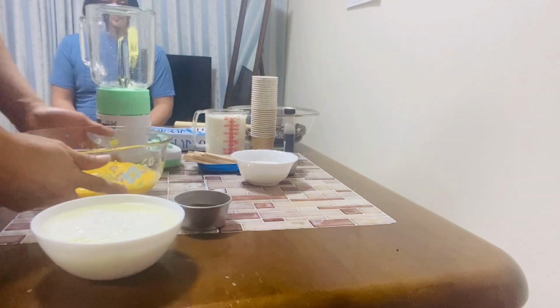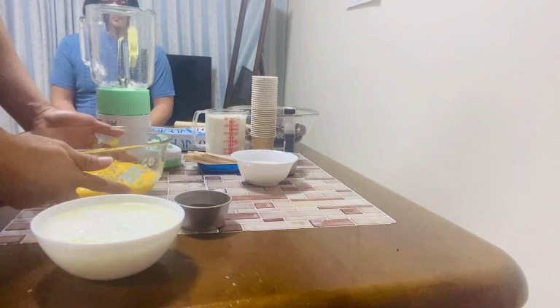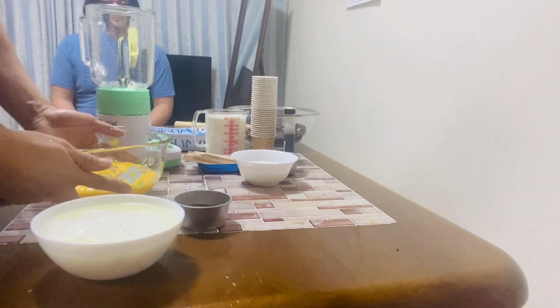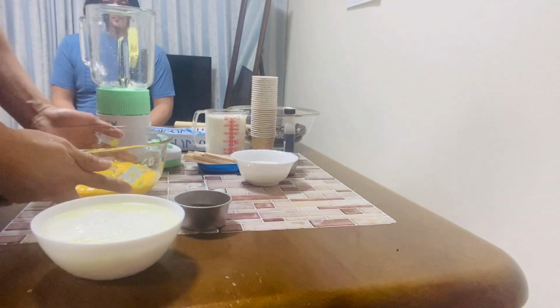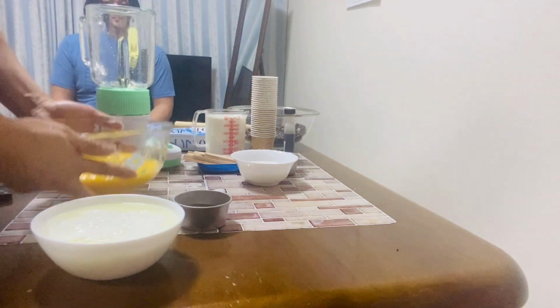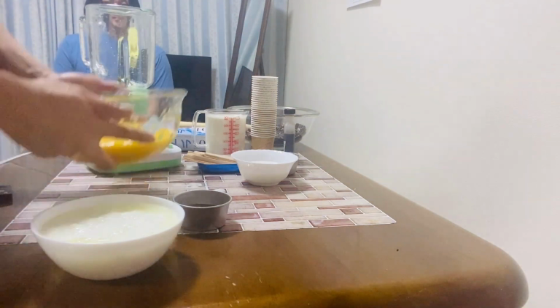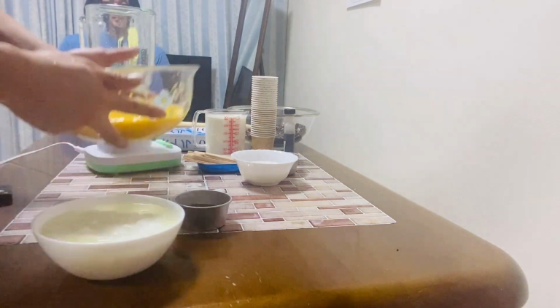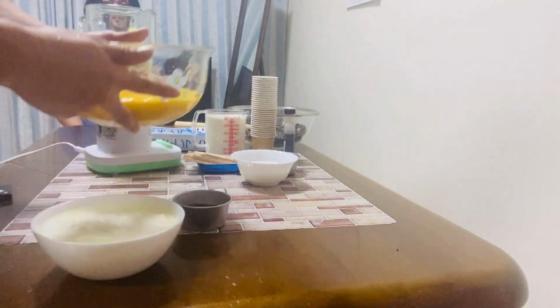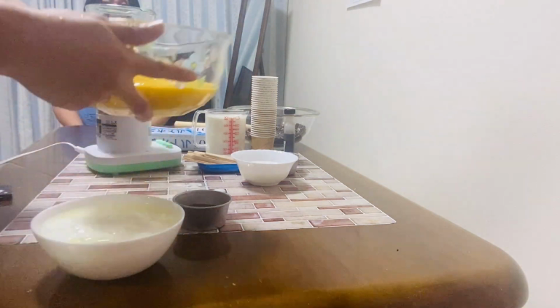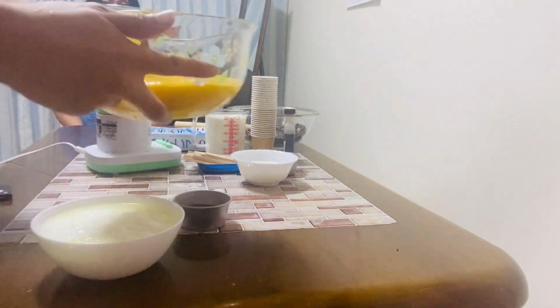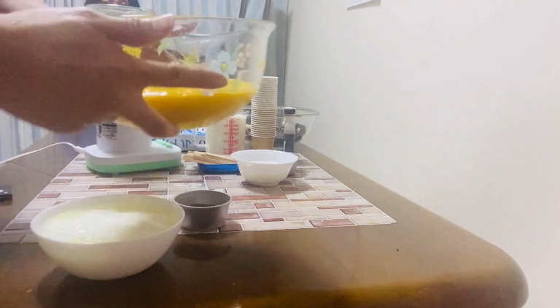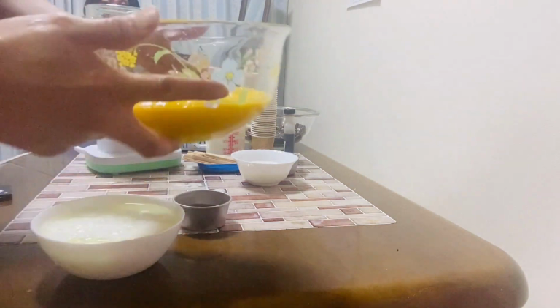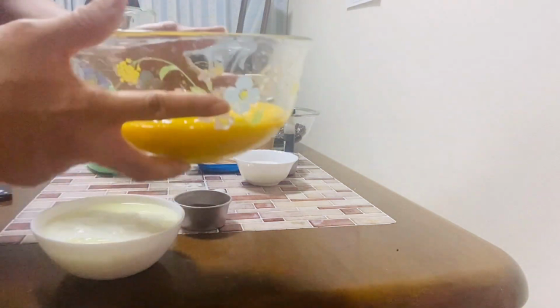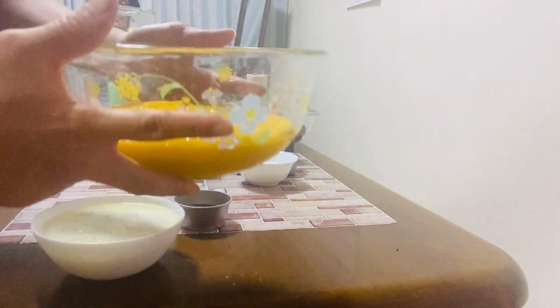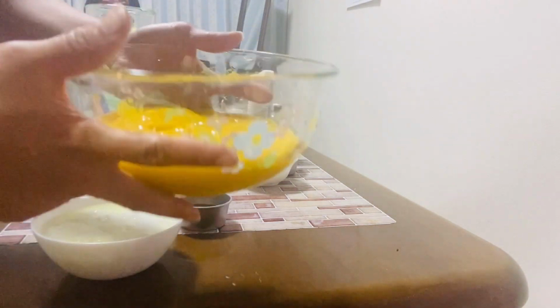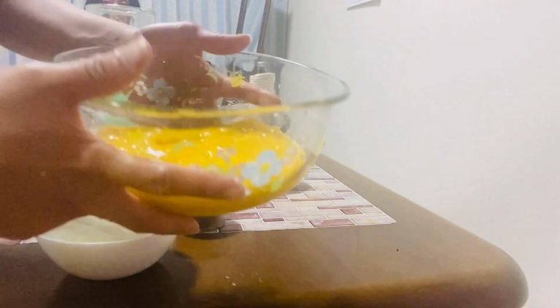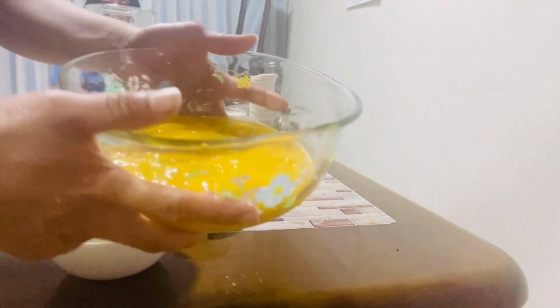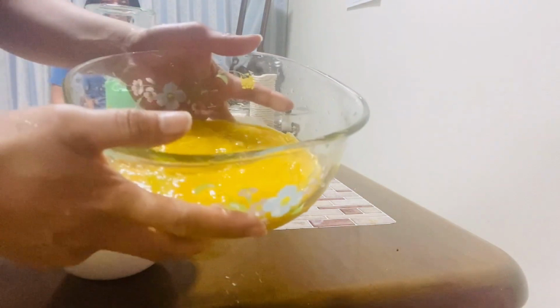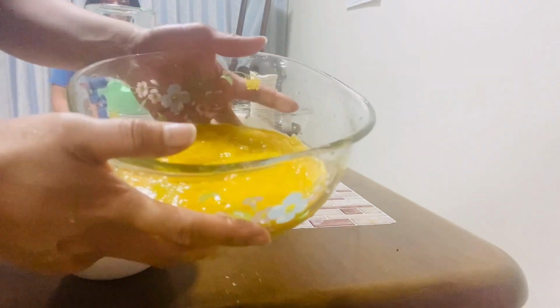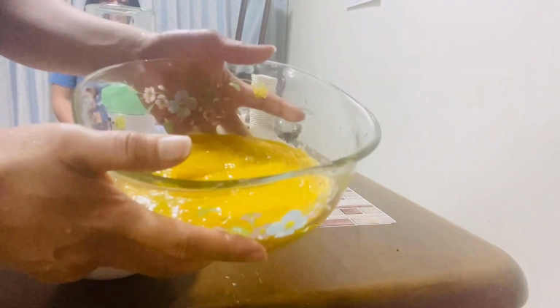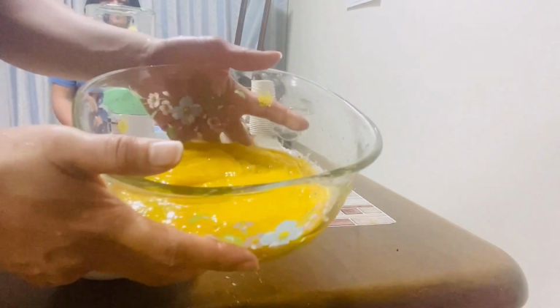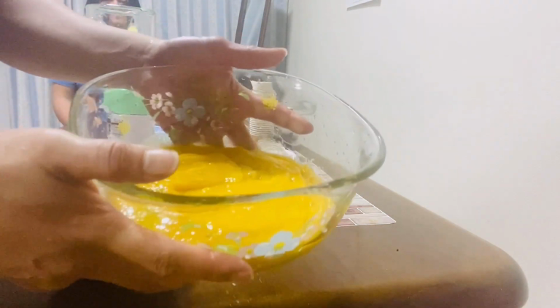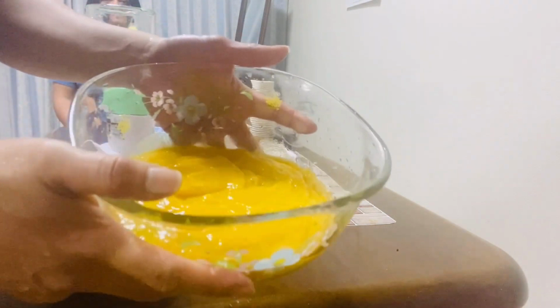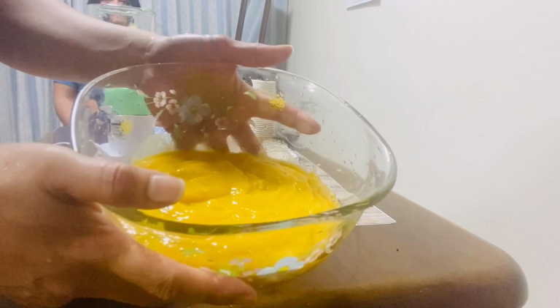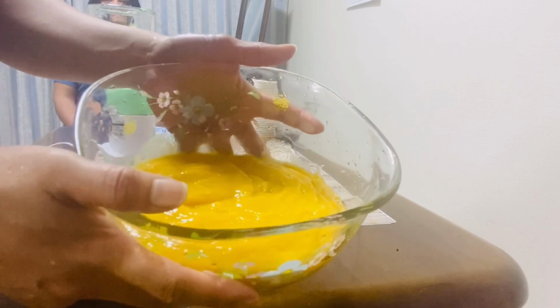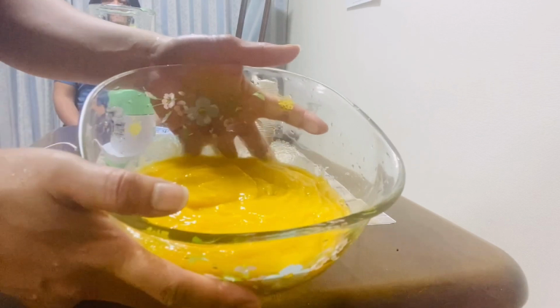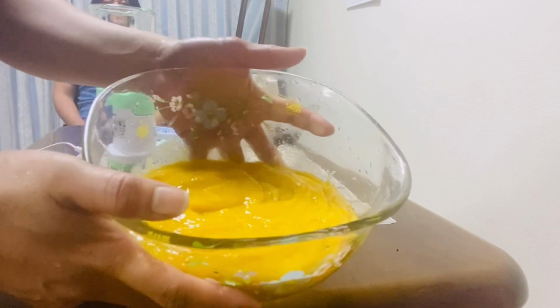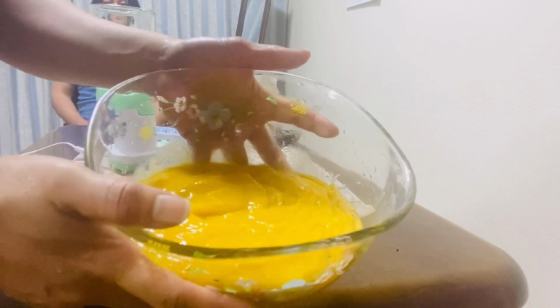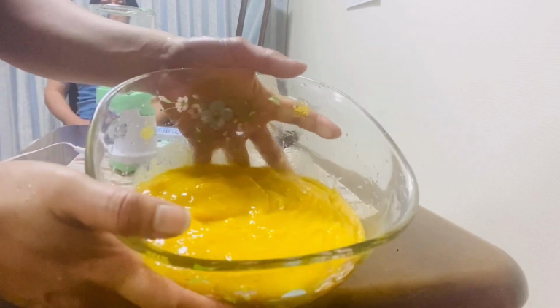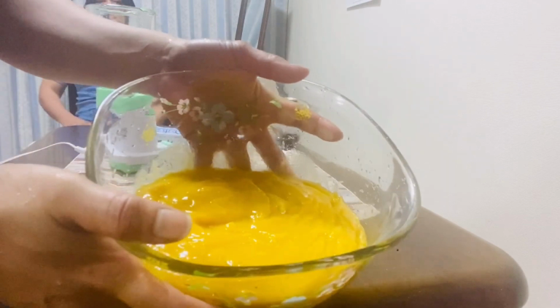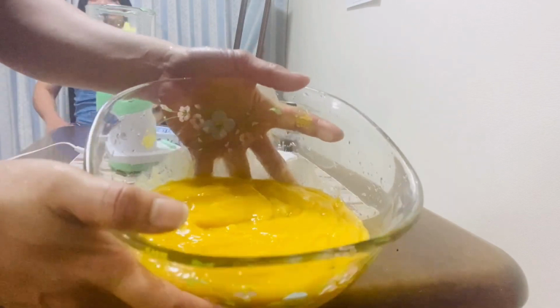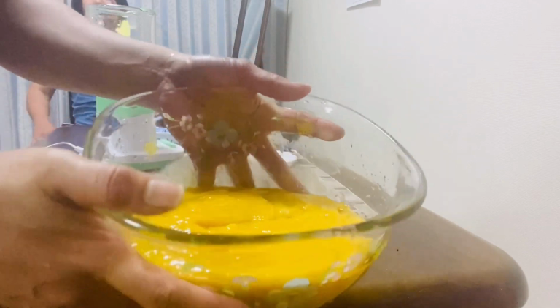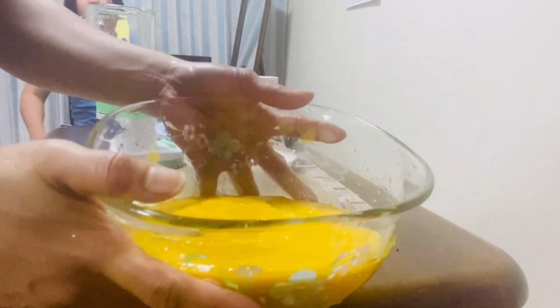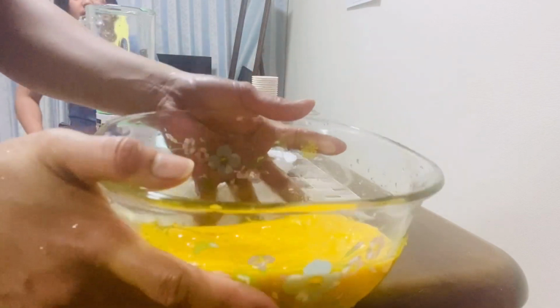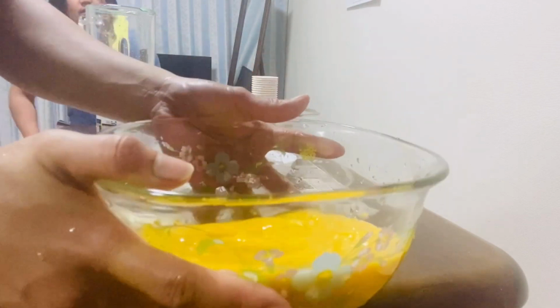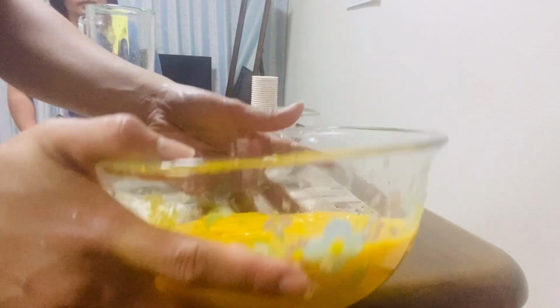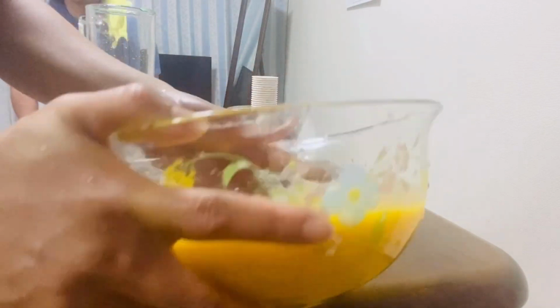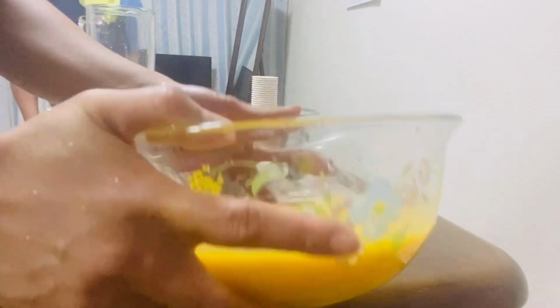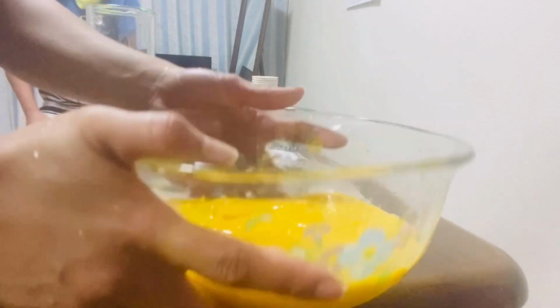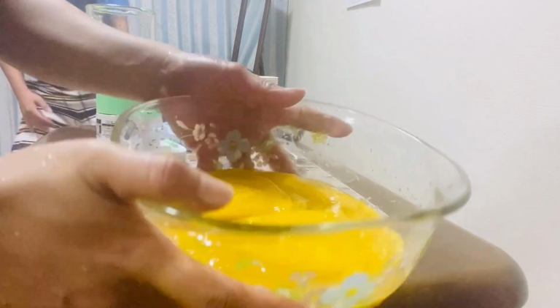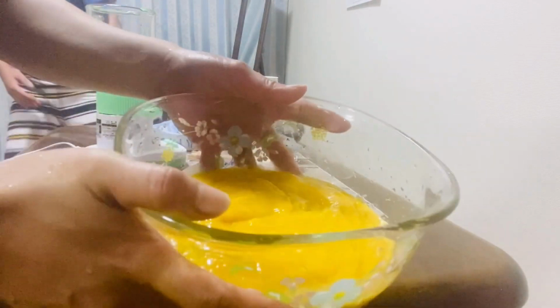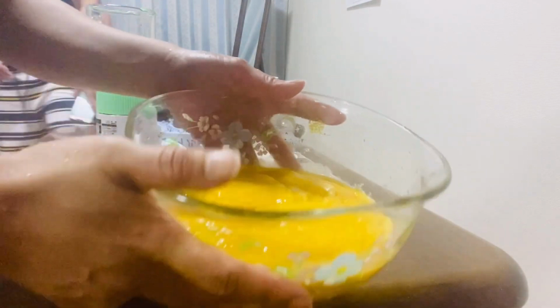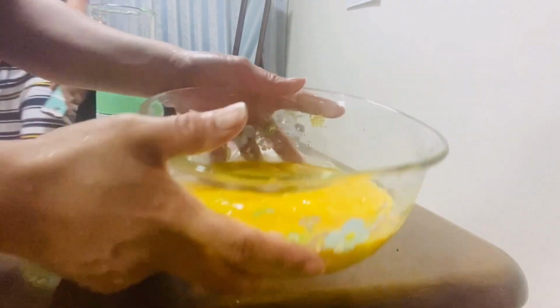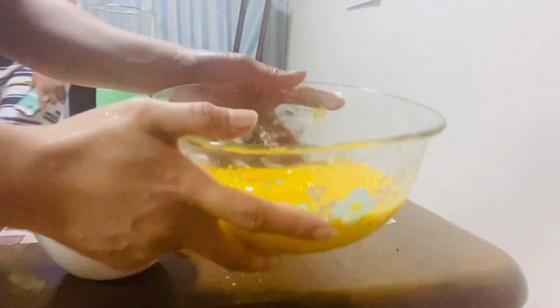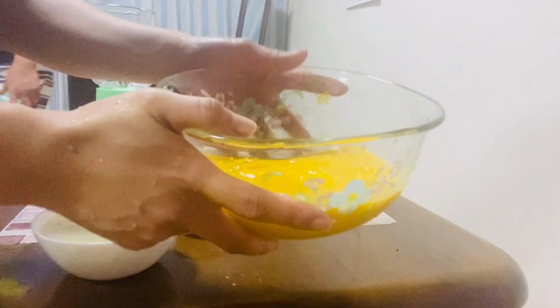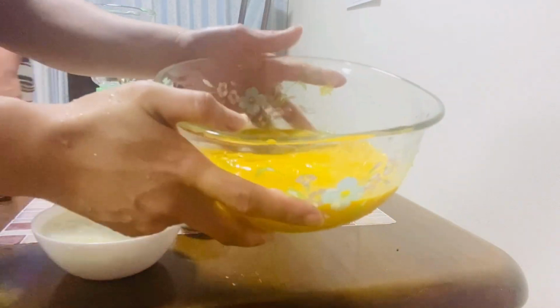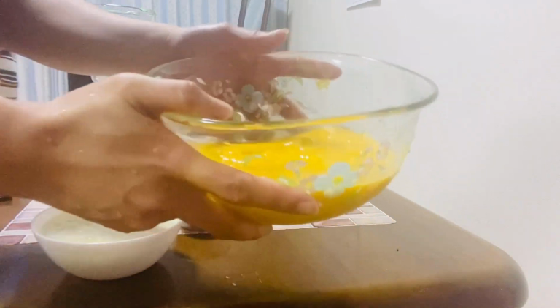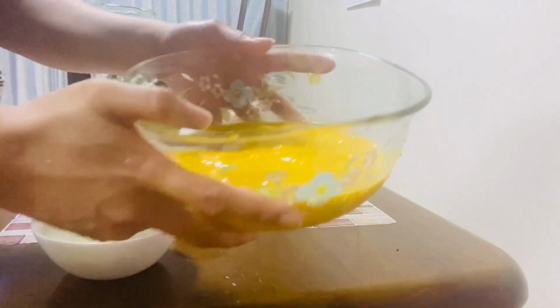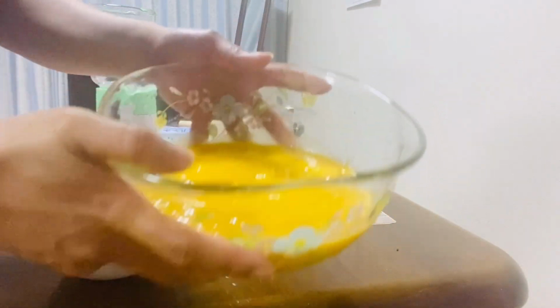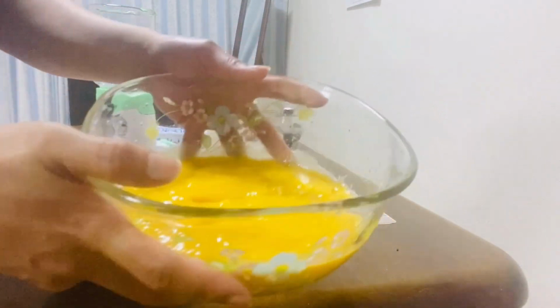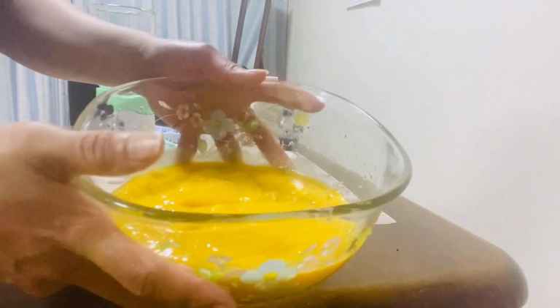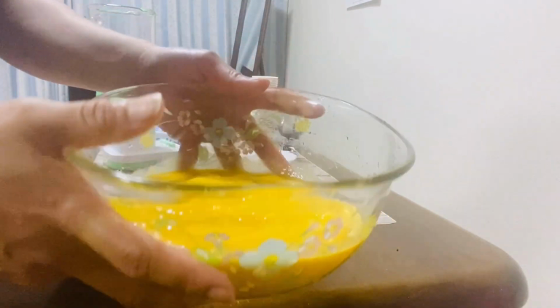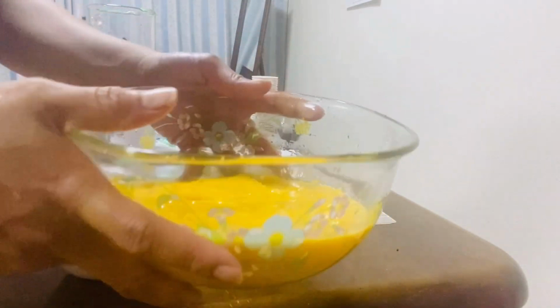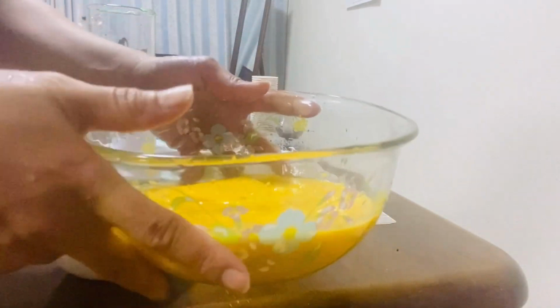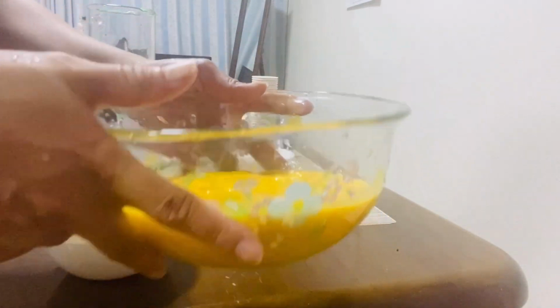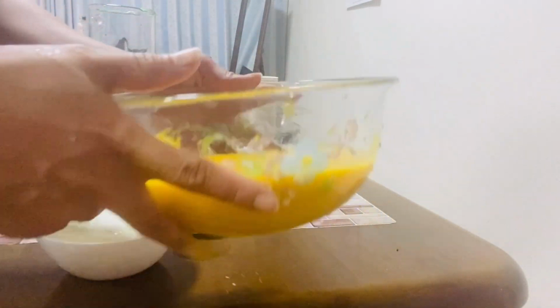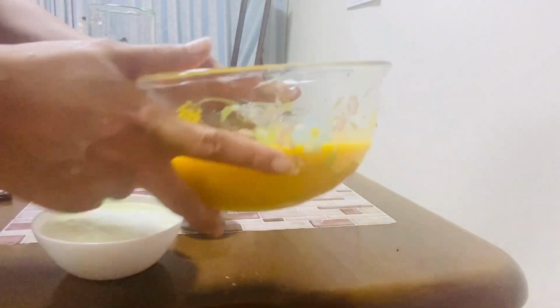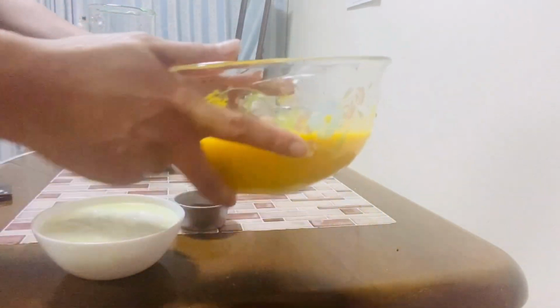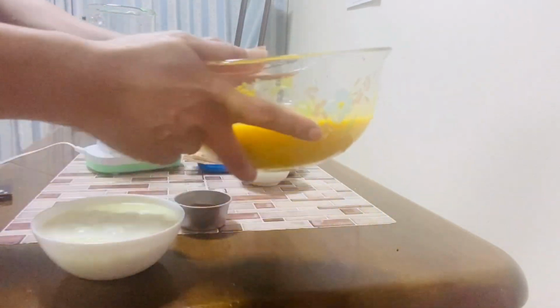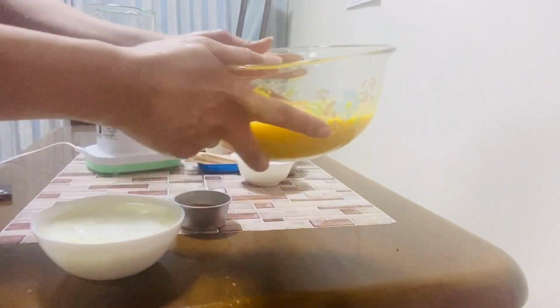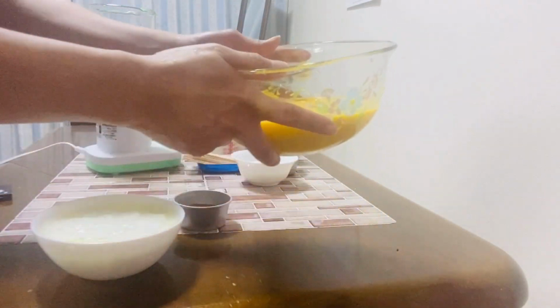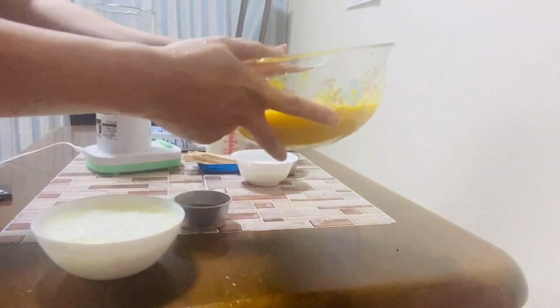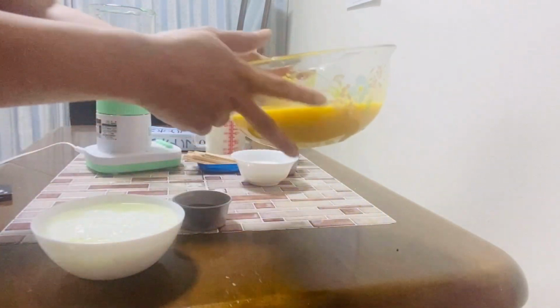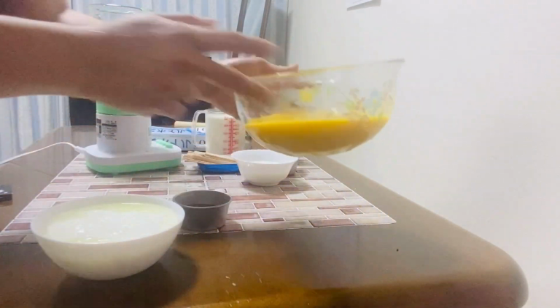After we blend, ito na po yung ating mango puree. I-set aside natin ito.